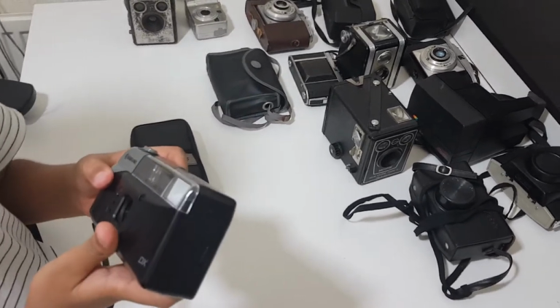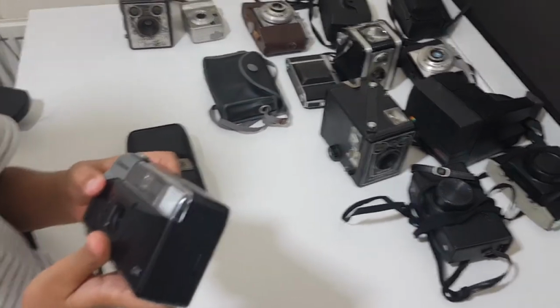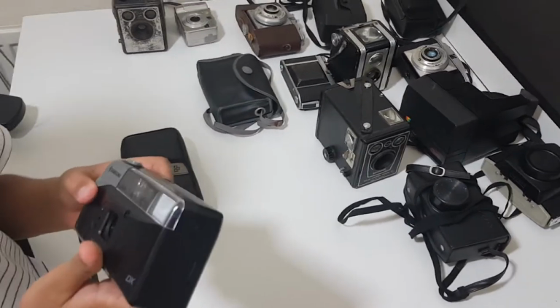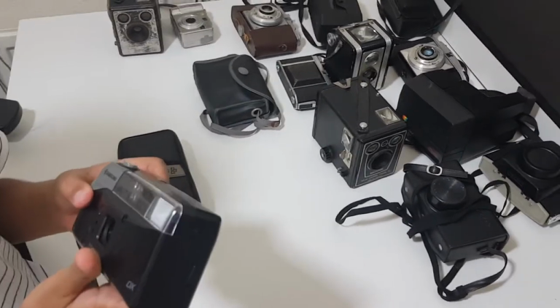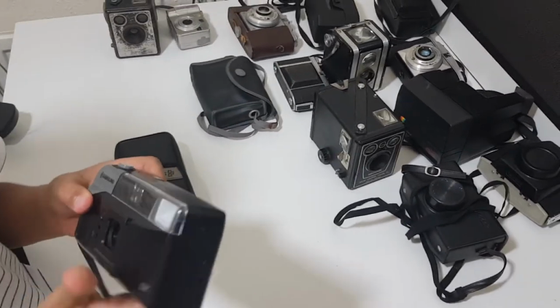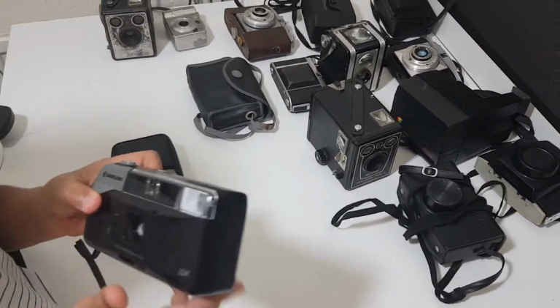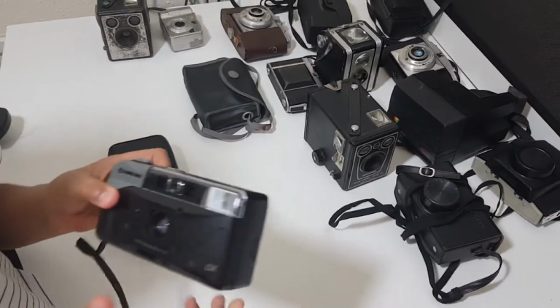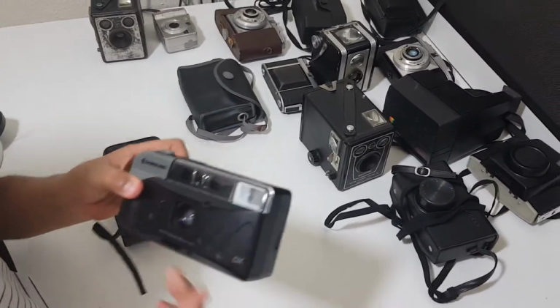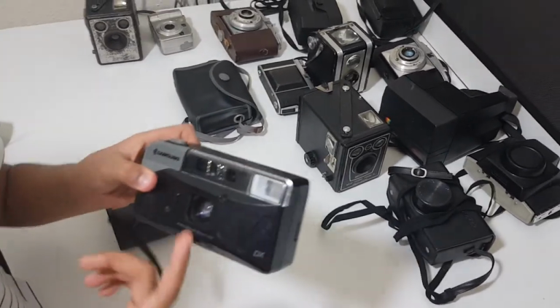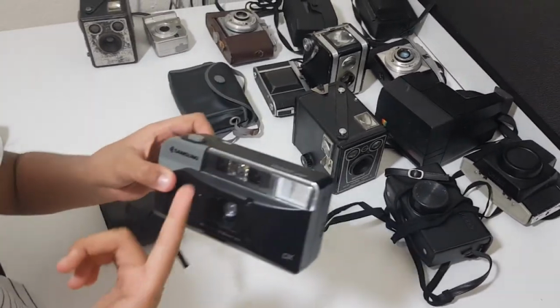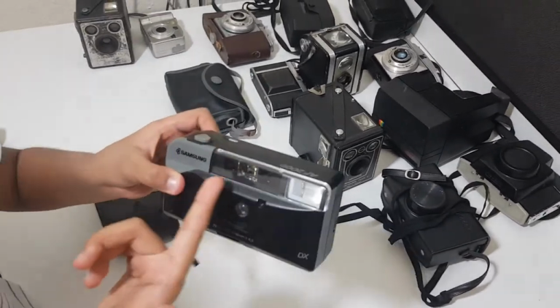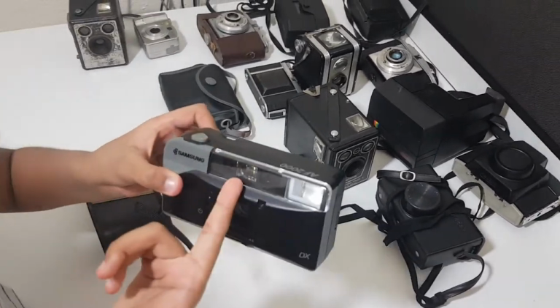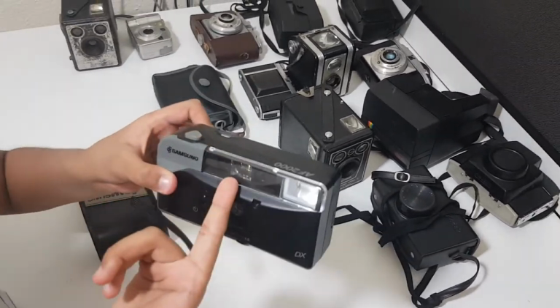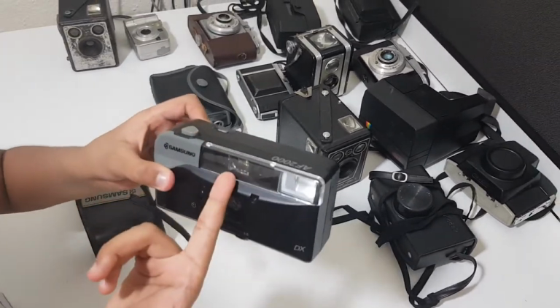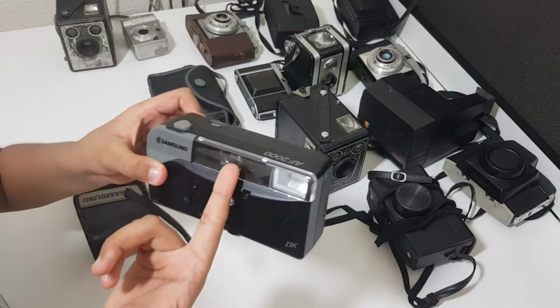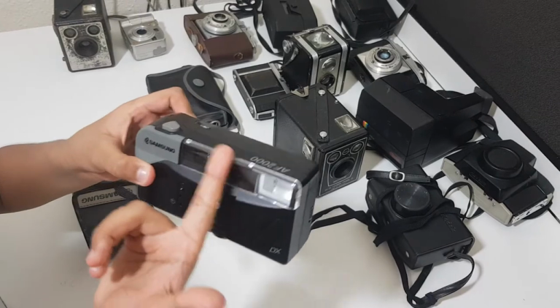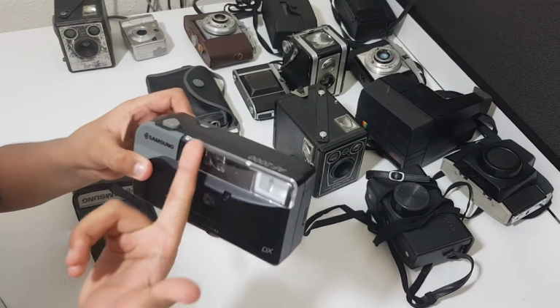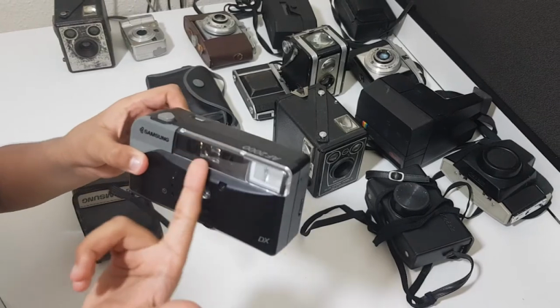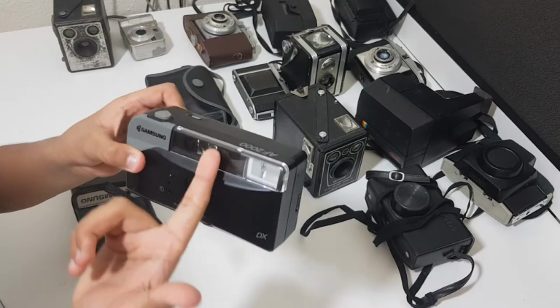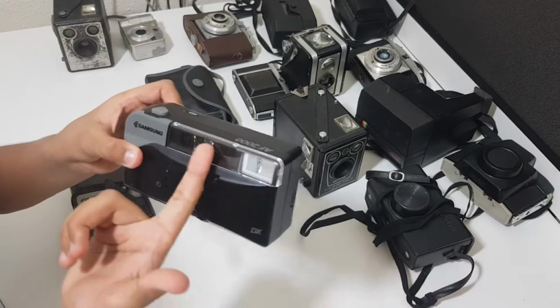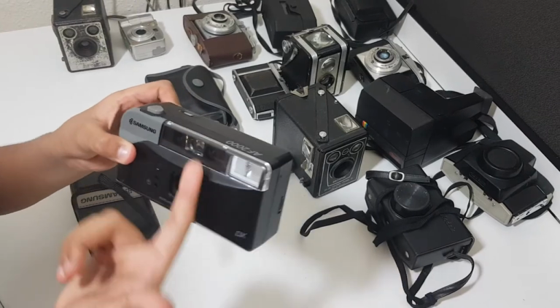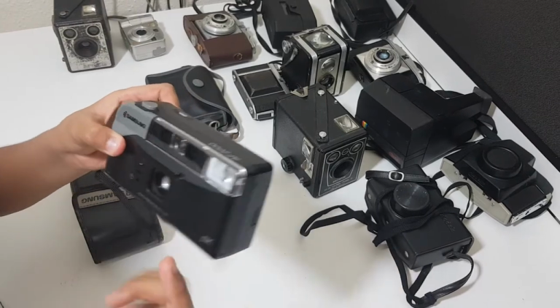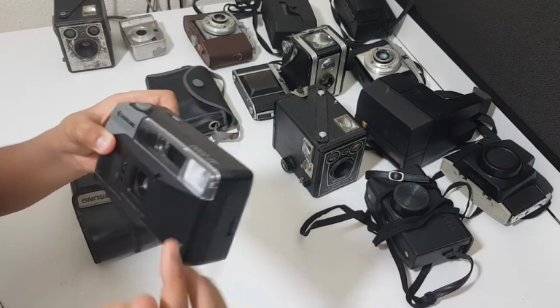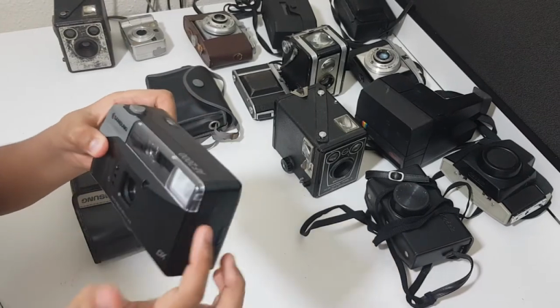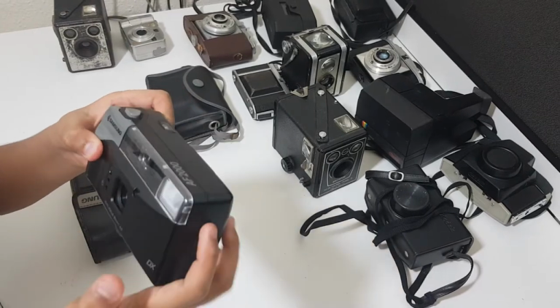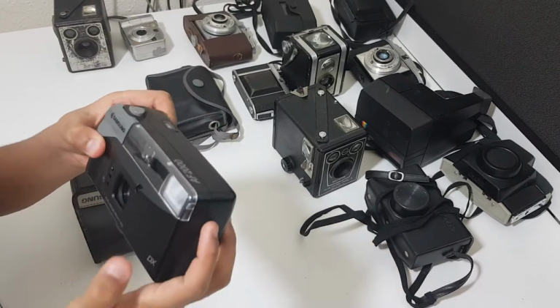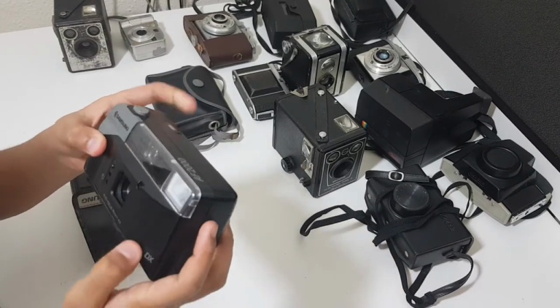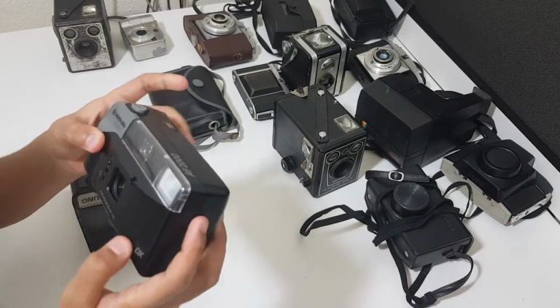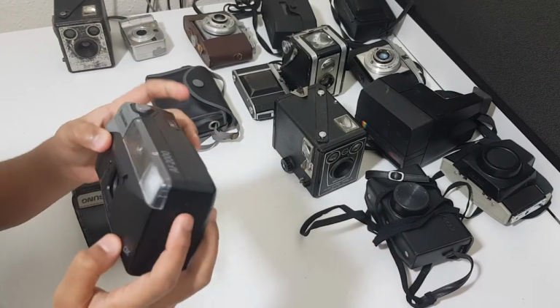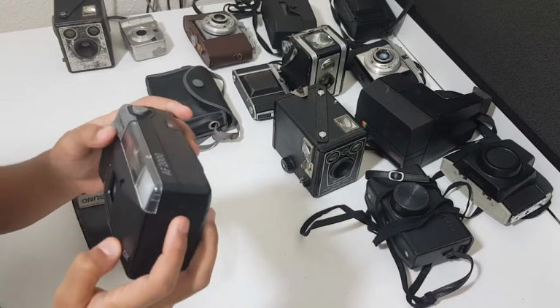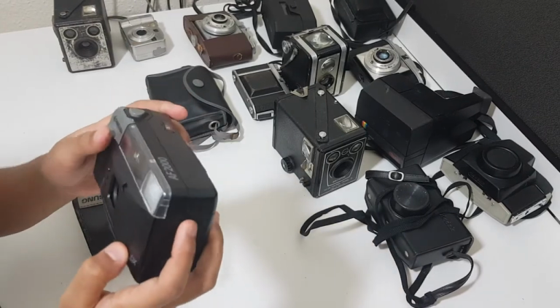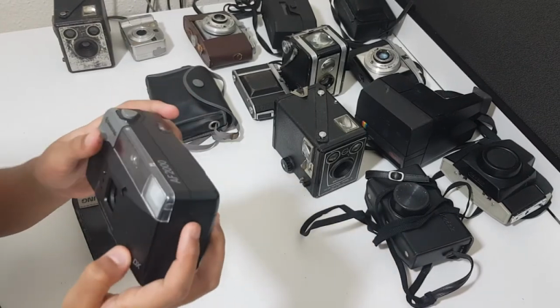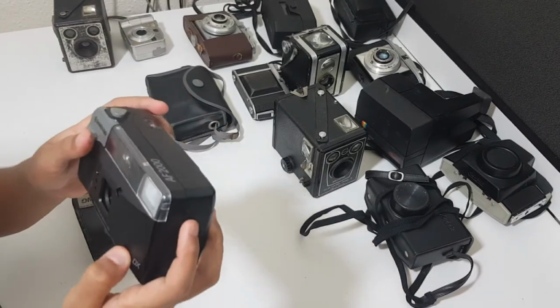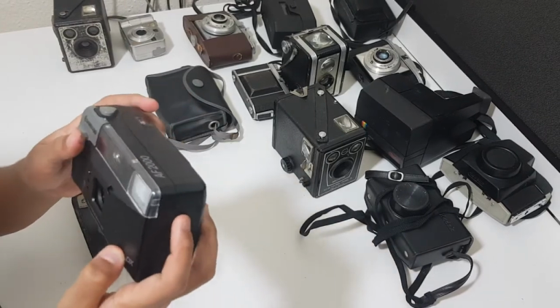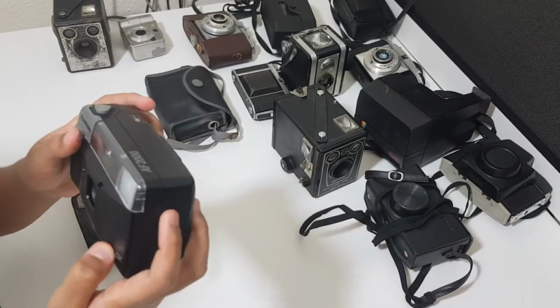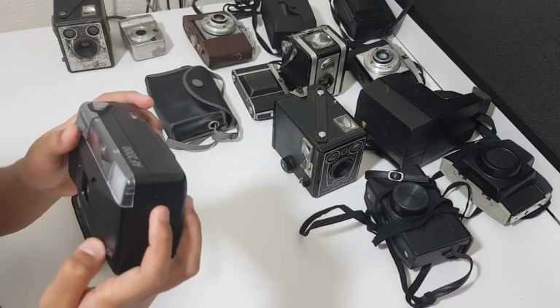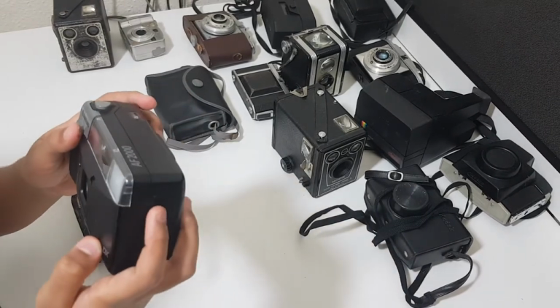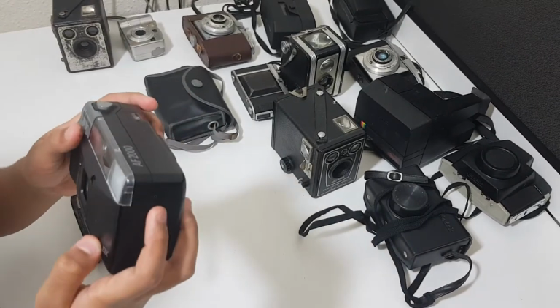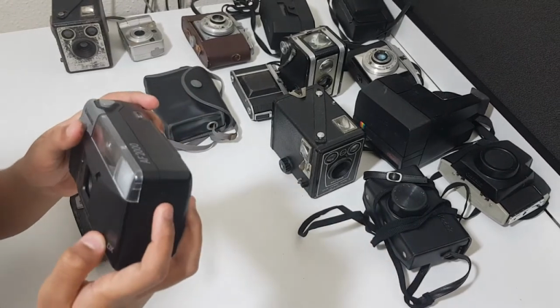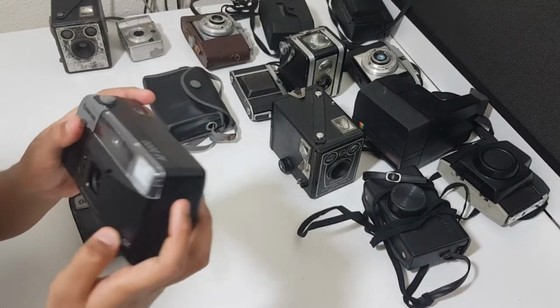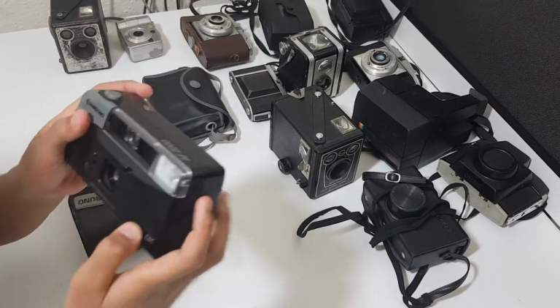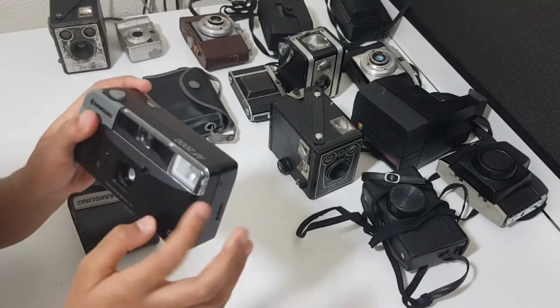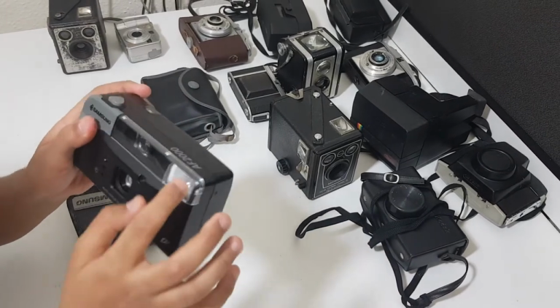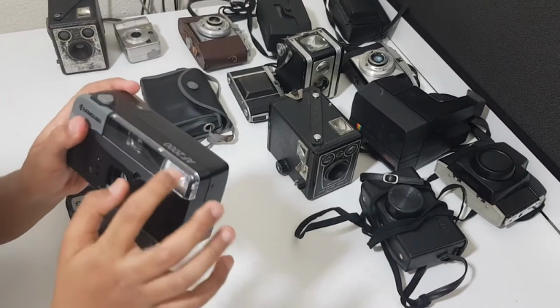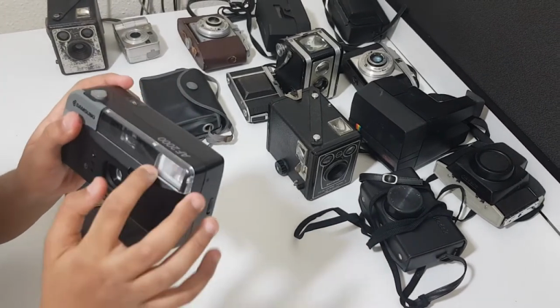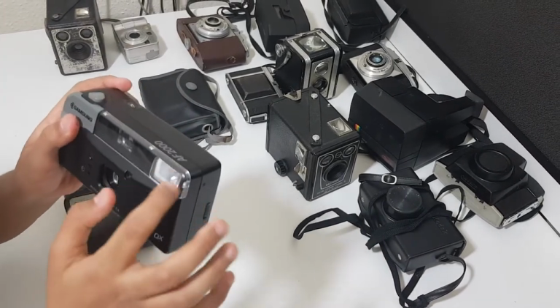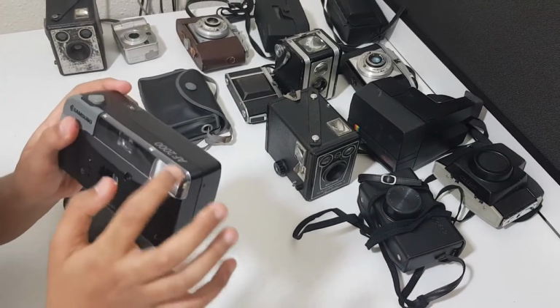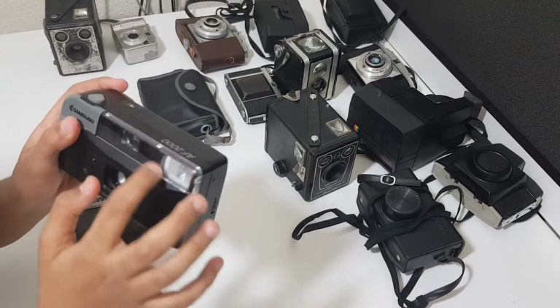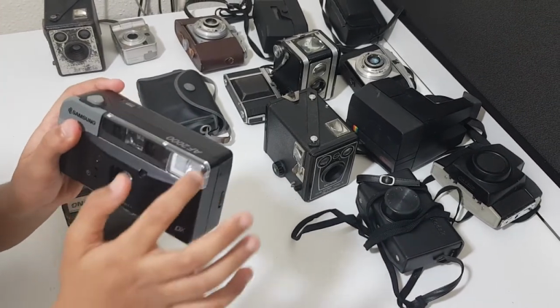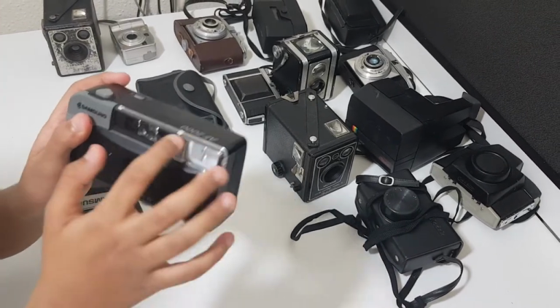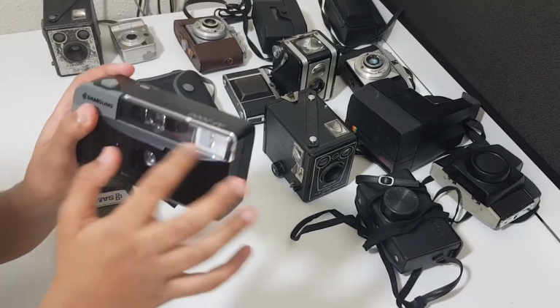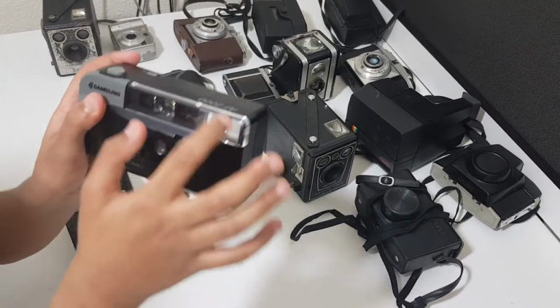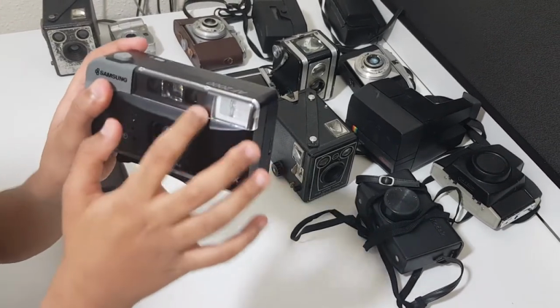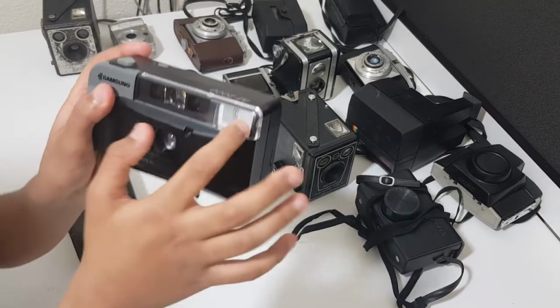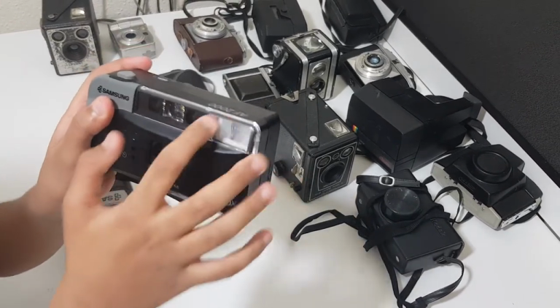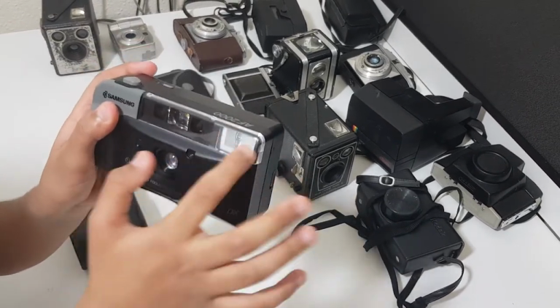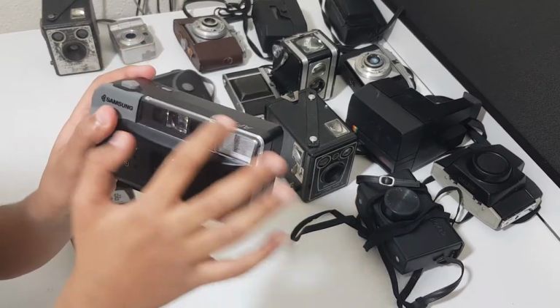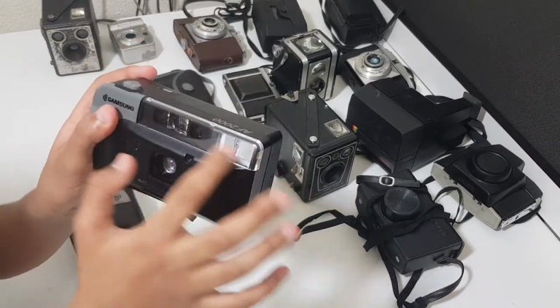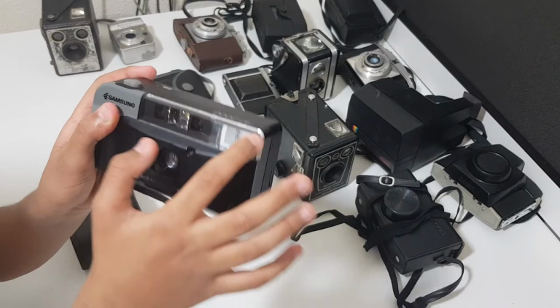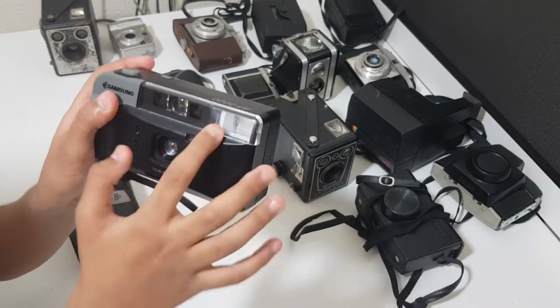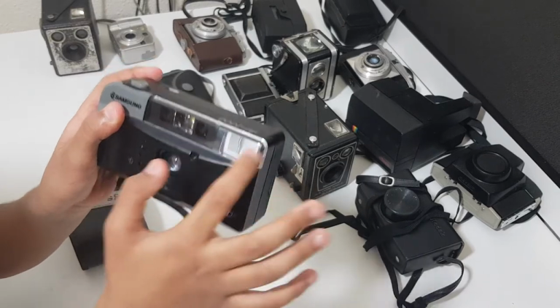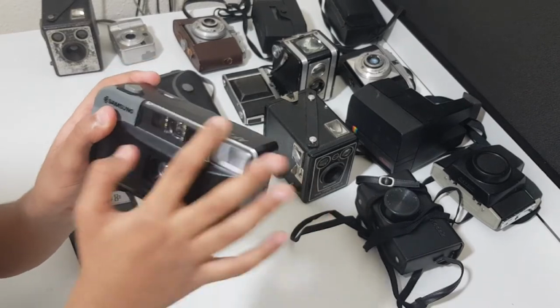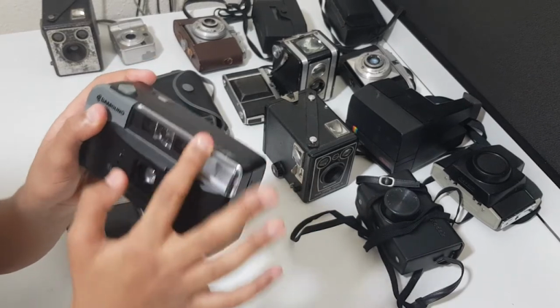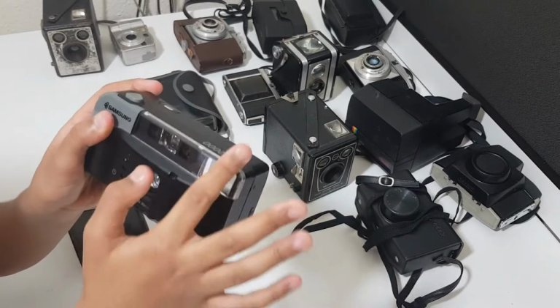I think when you take a picture, this light also flashes over here. You can also see where you're taking the photo in this little gap over here.